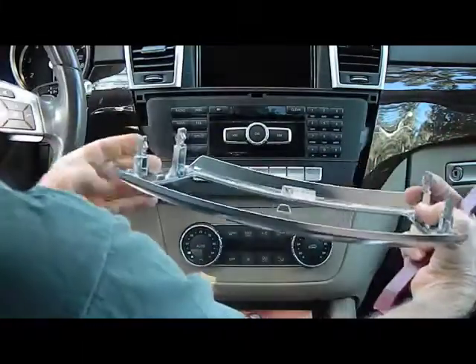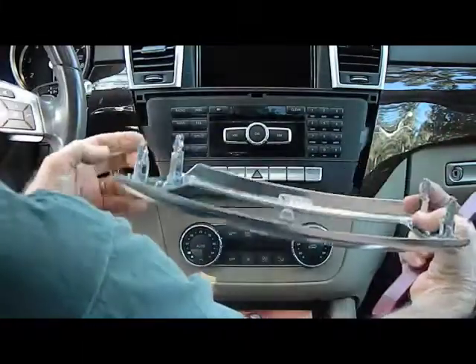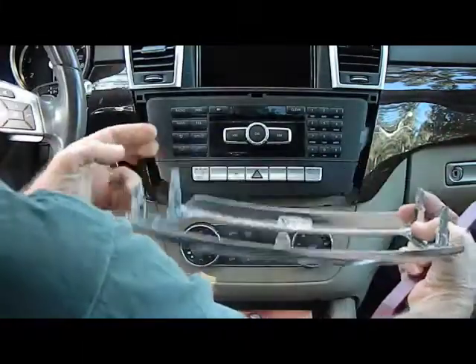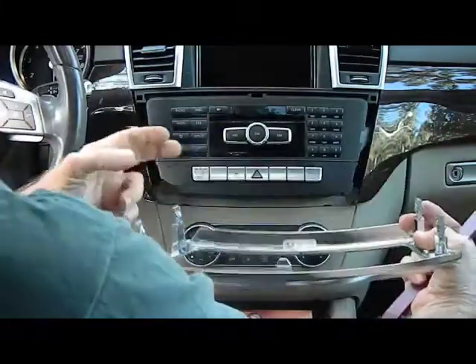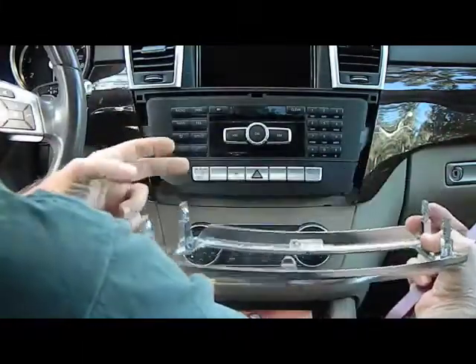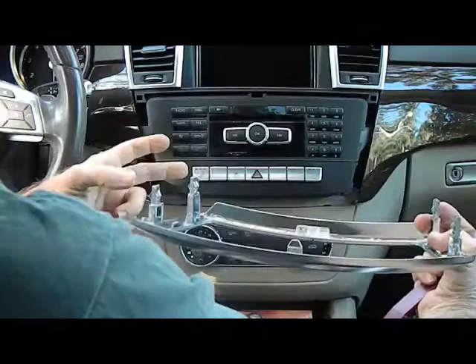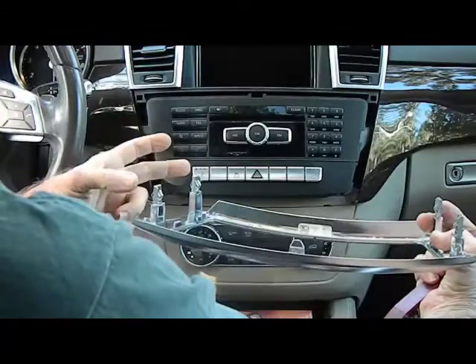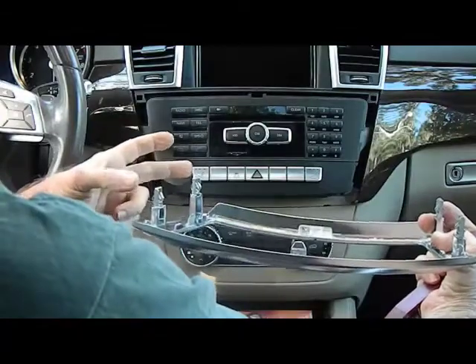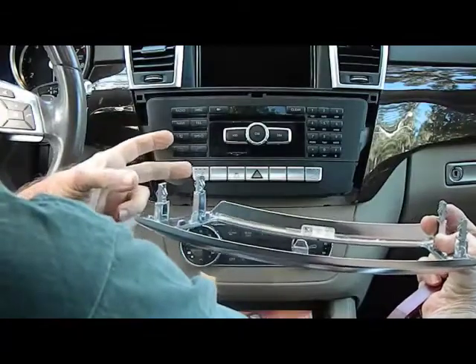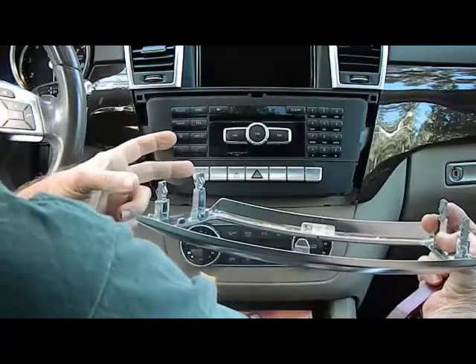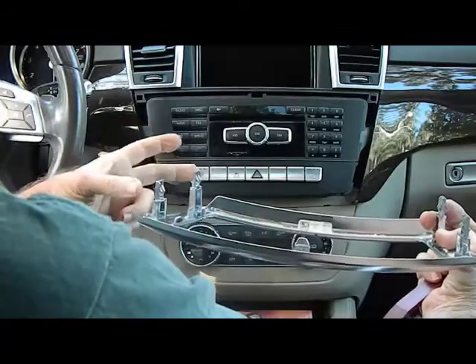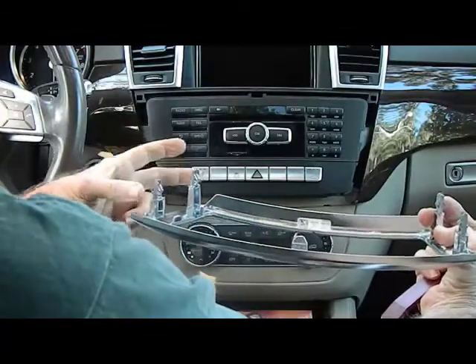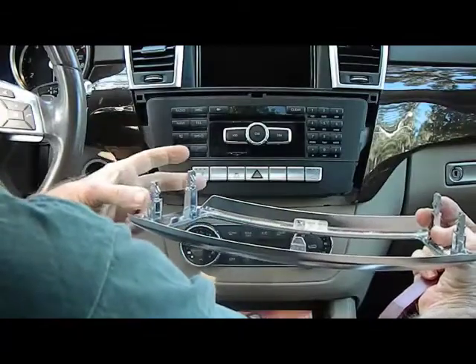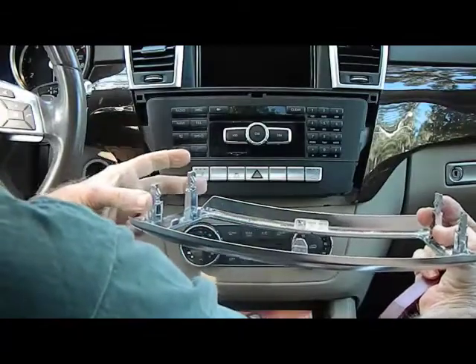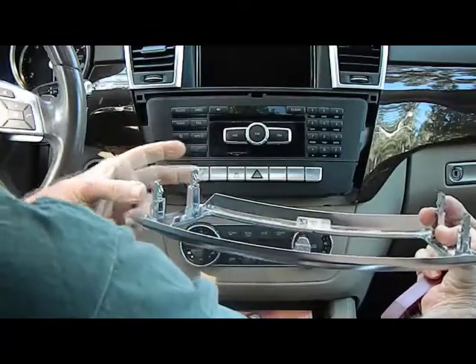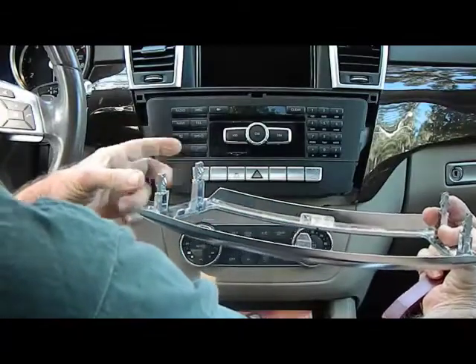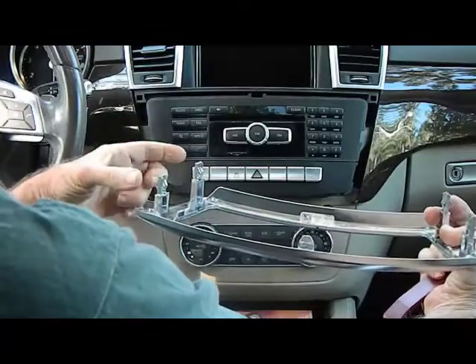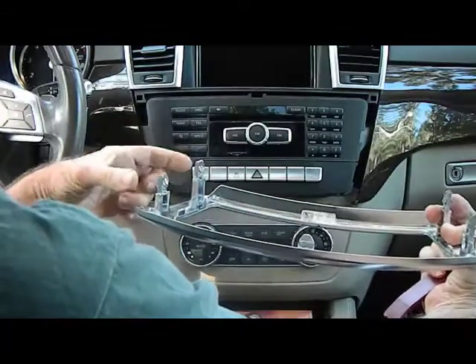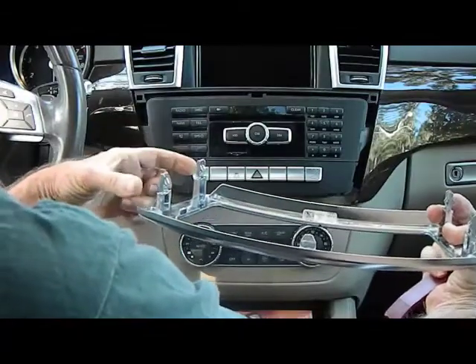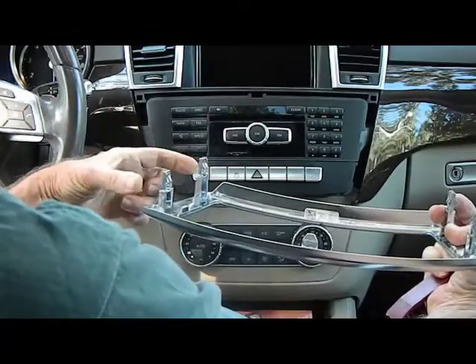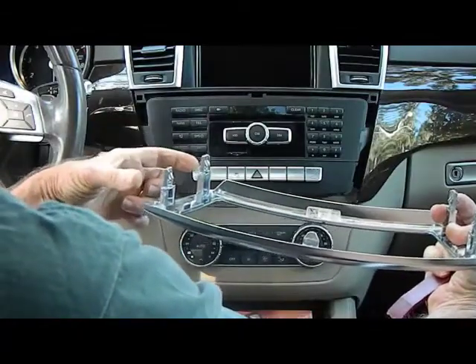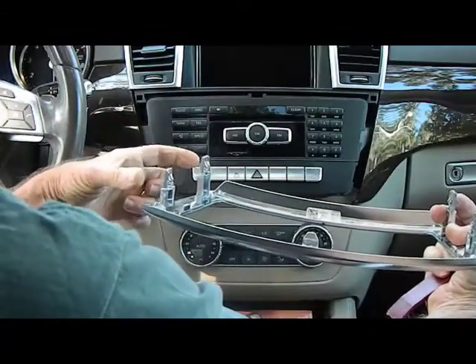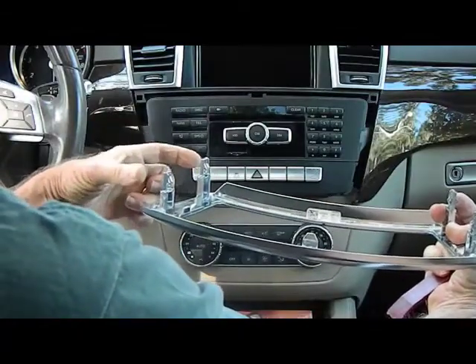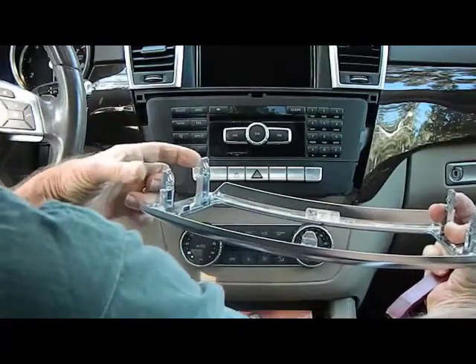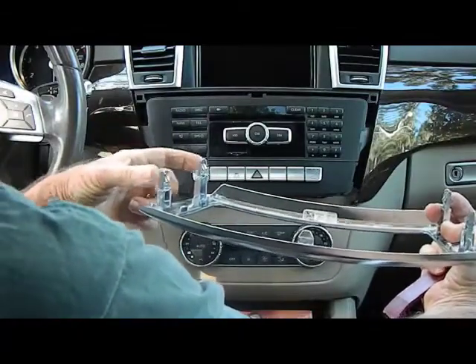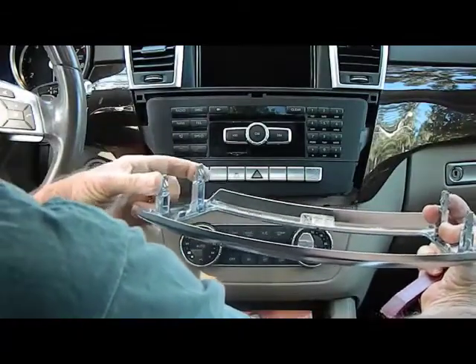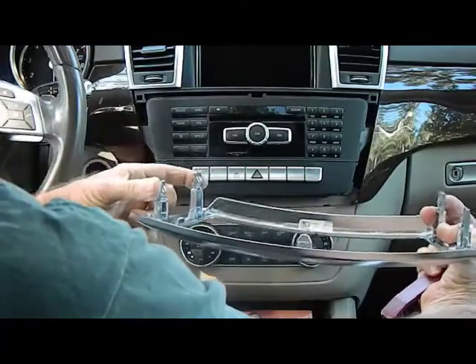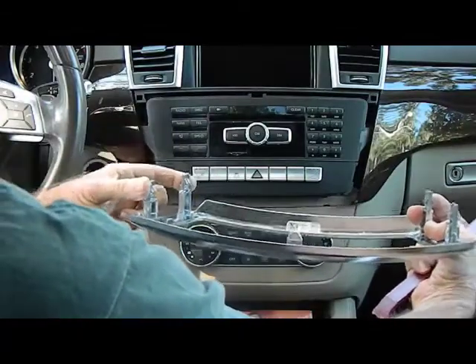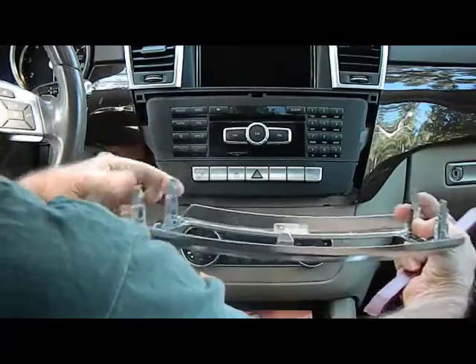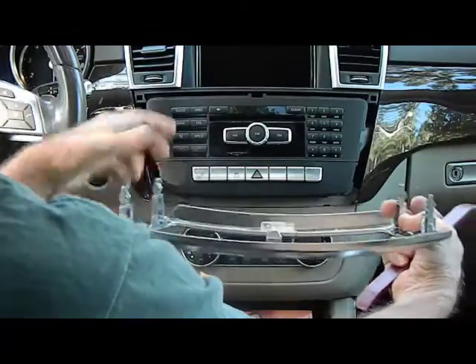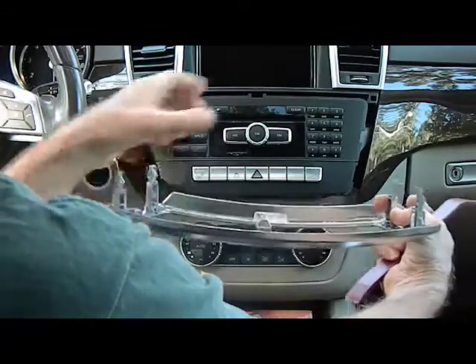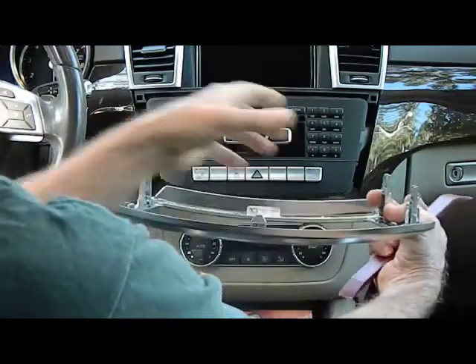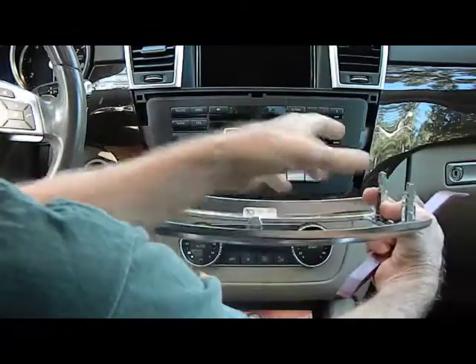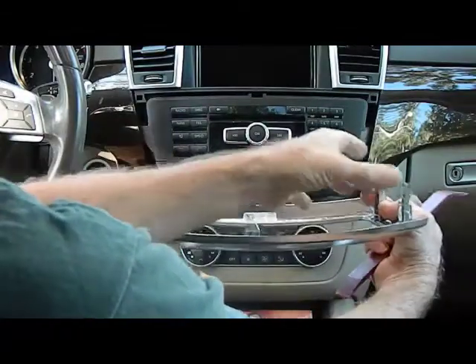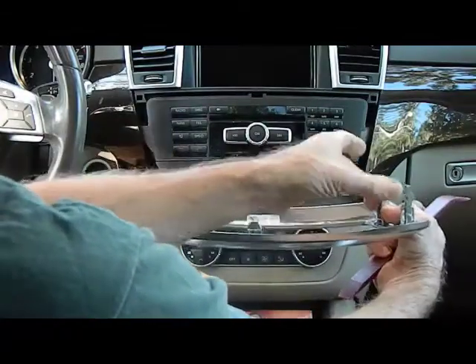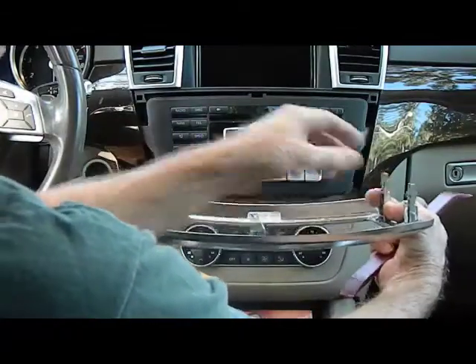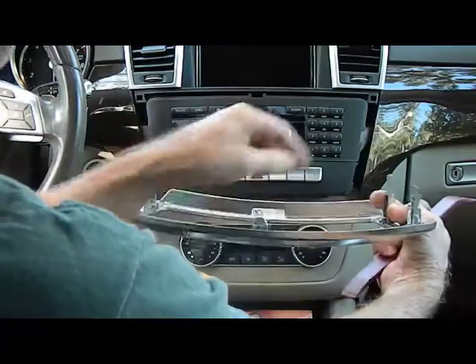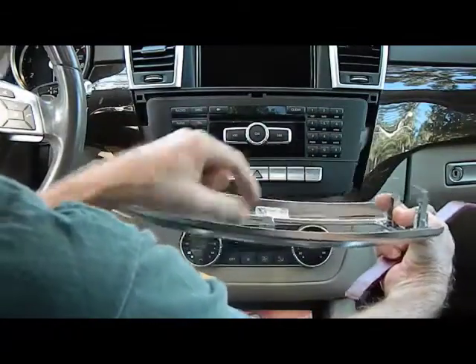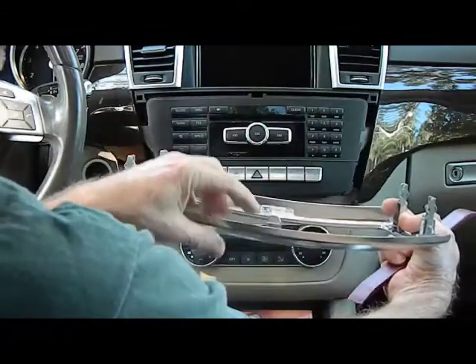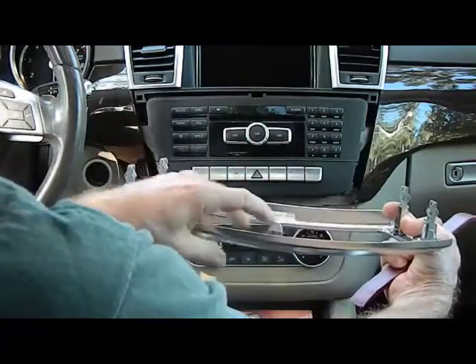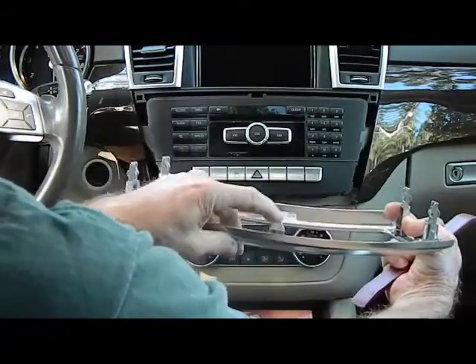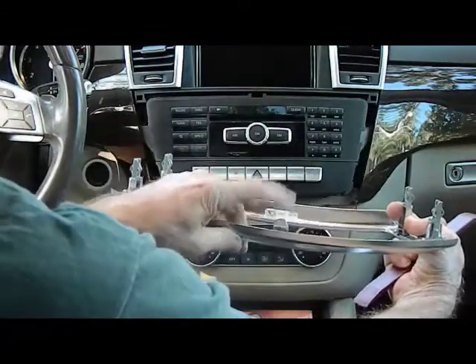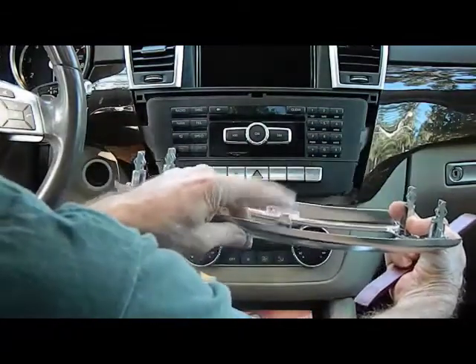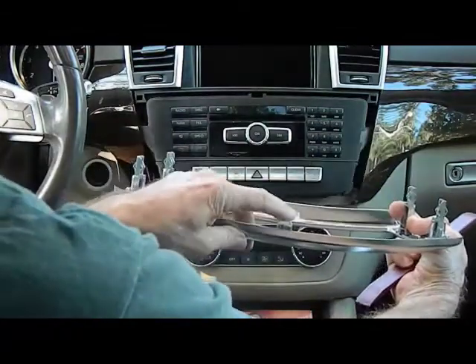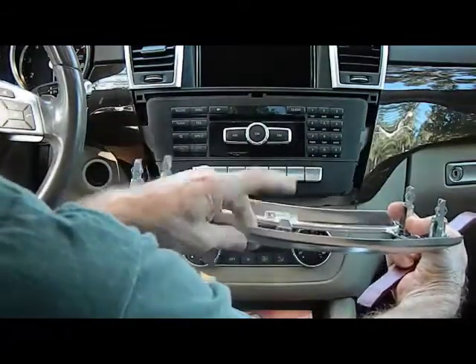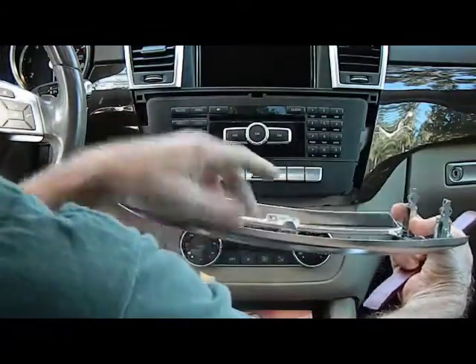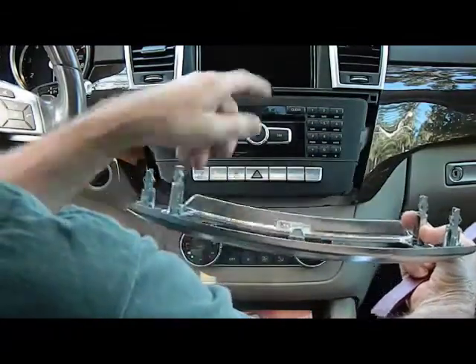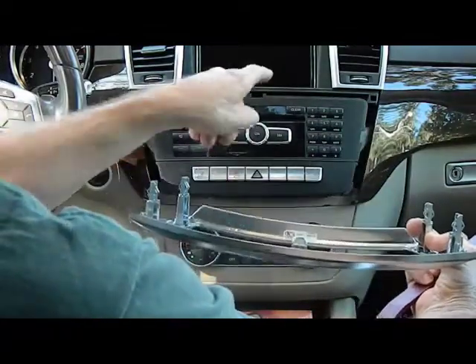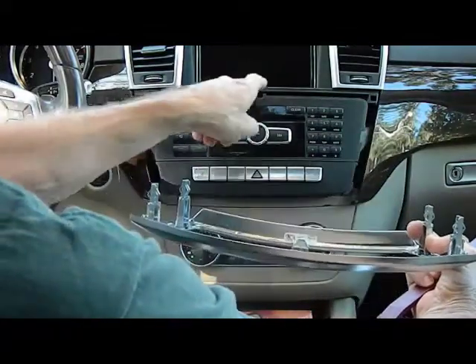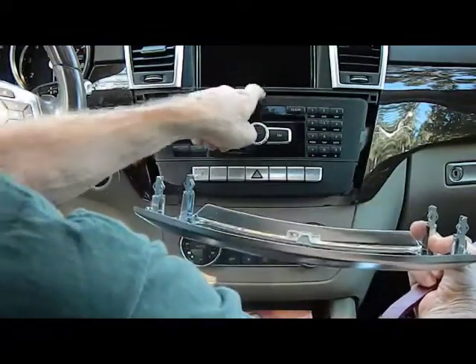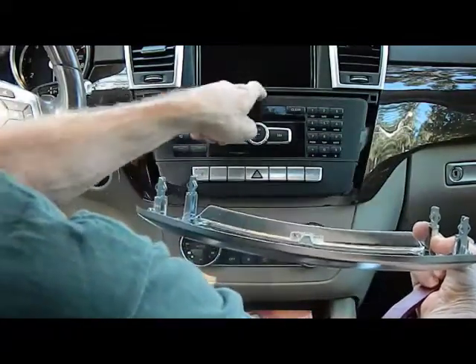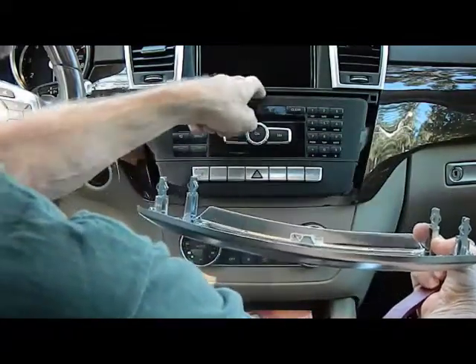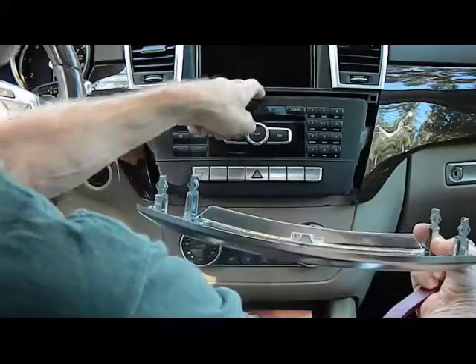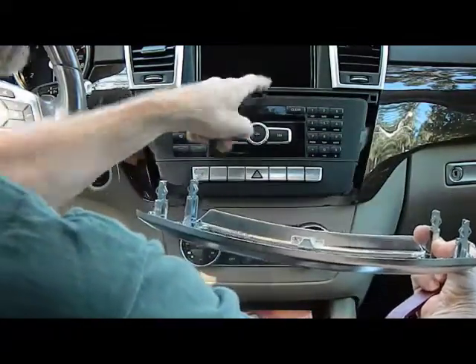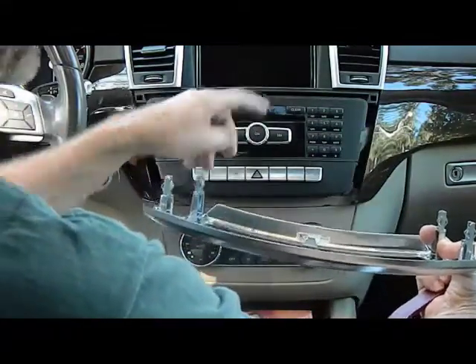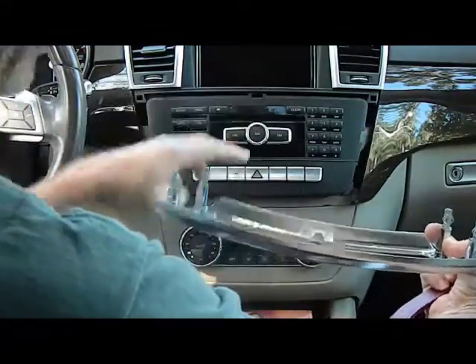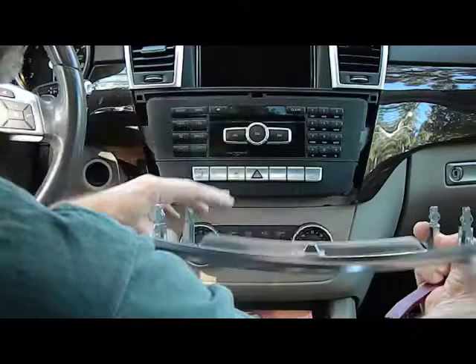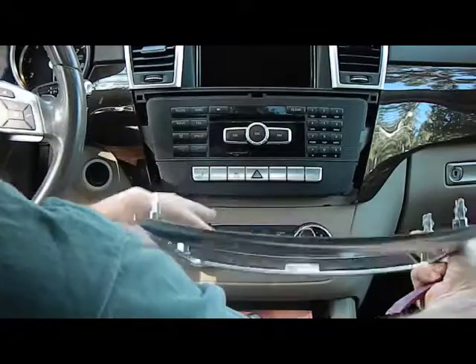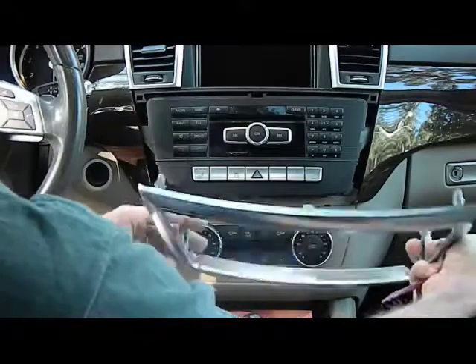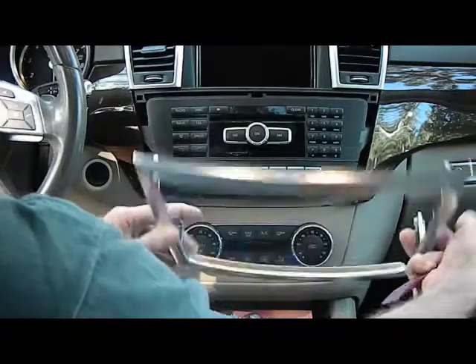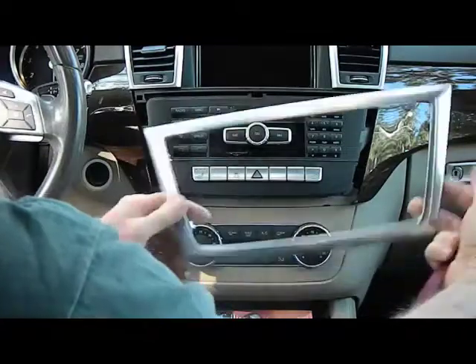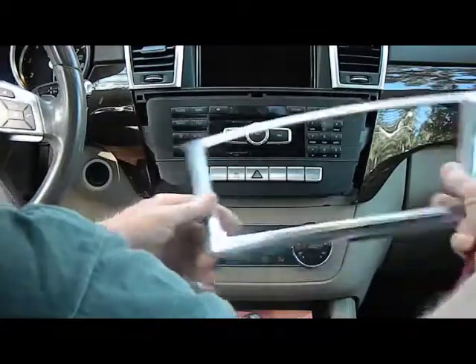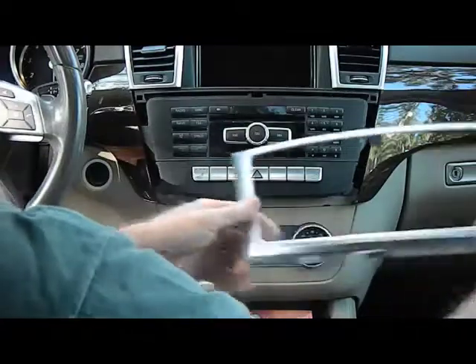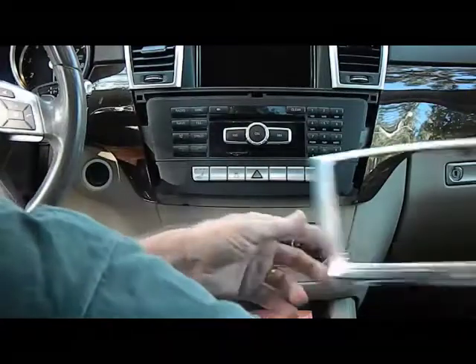There are four clips: two on the left, two on the right, and a guide pin that goes in the center here at the top.